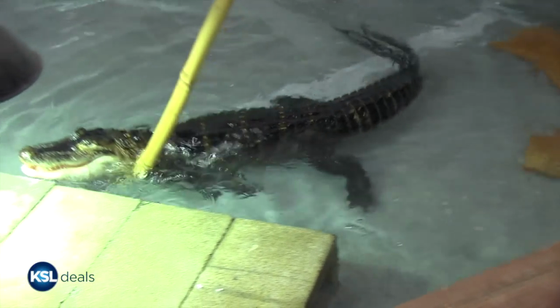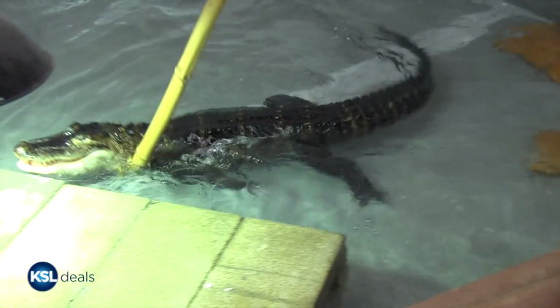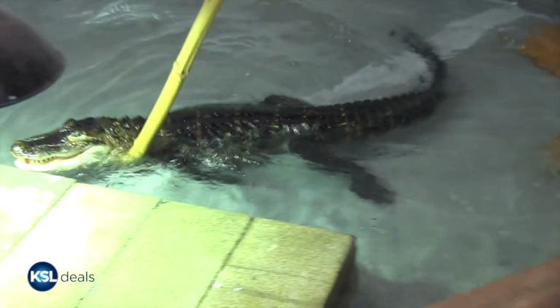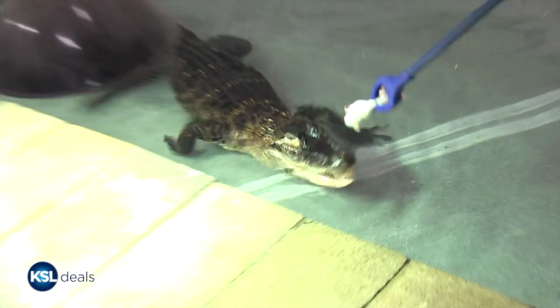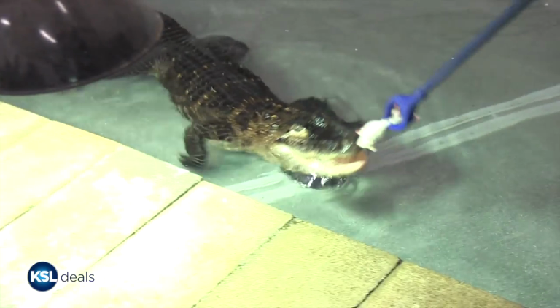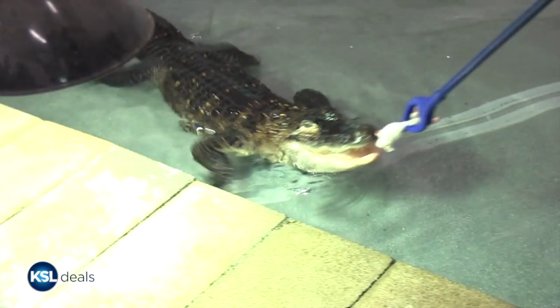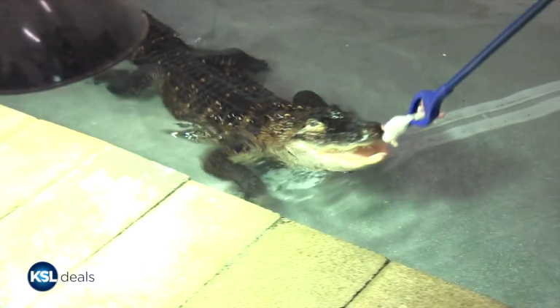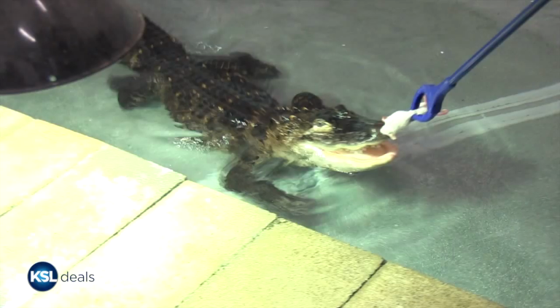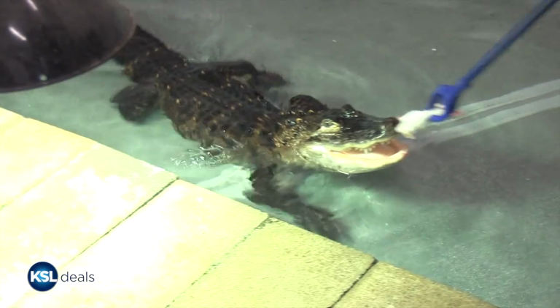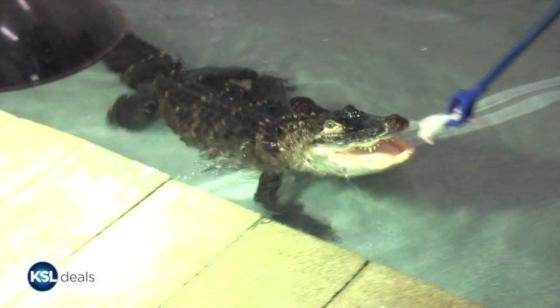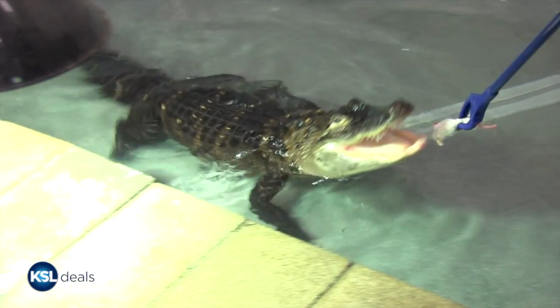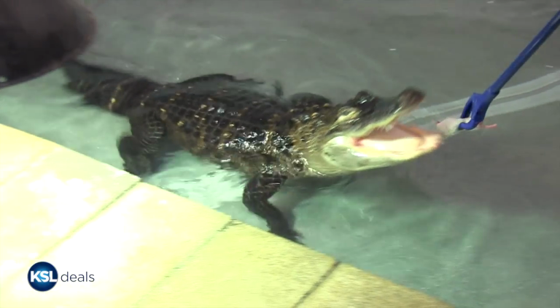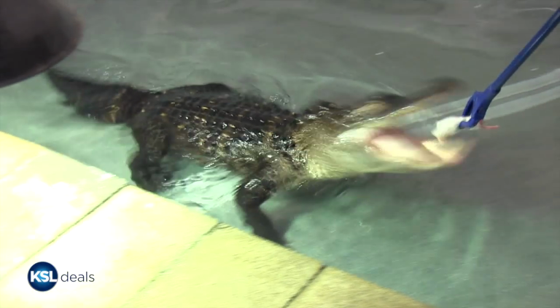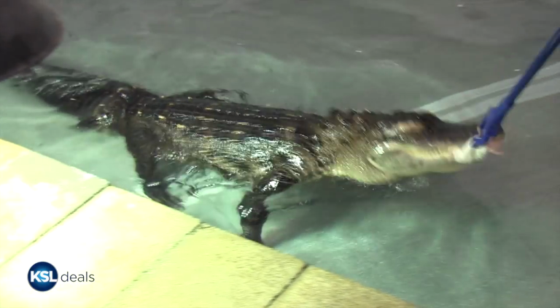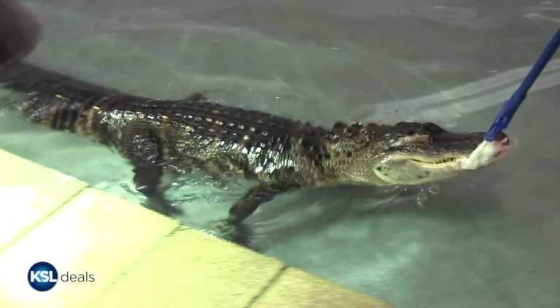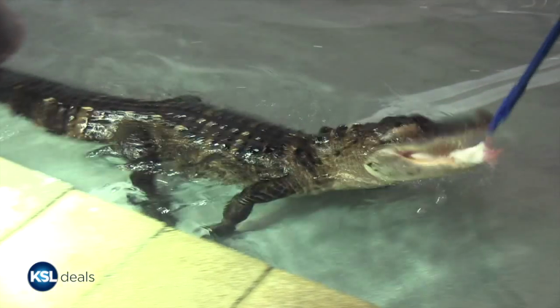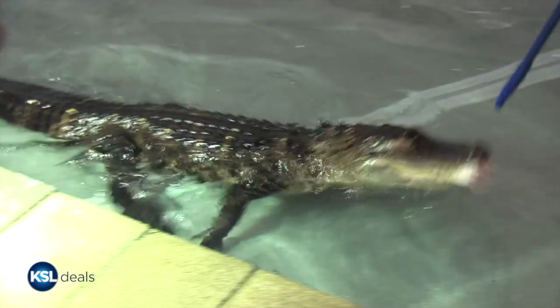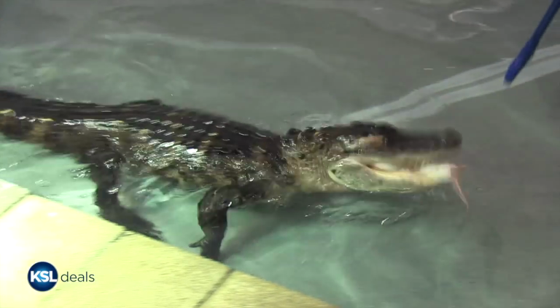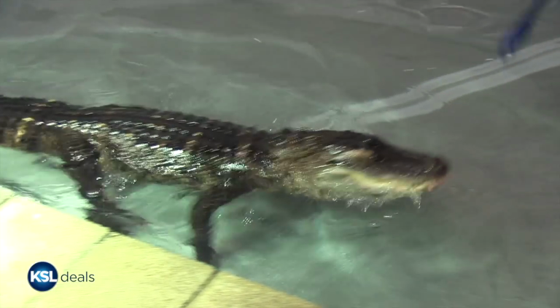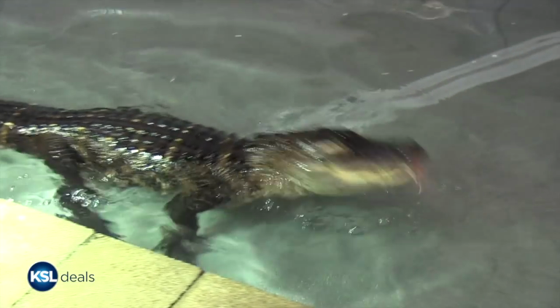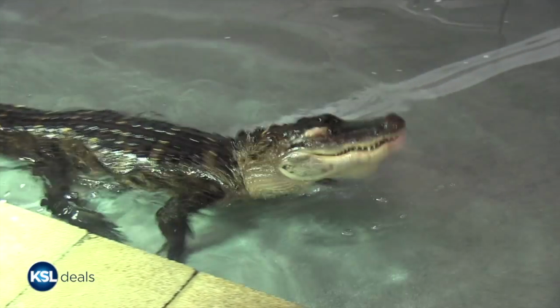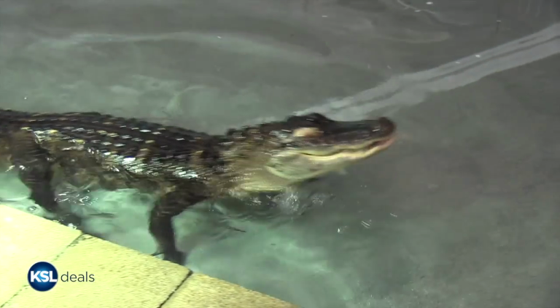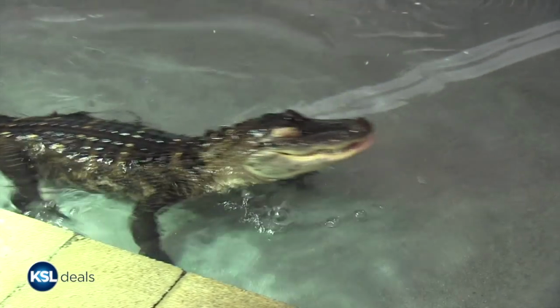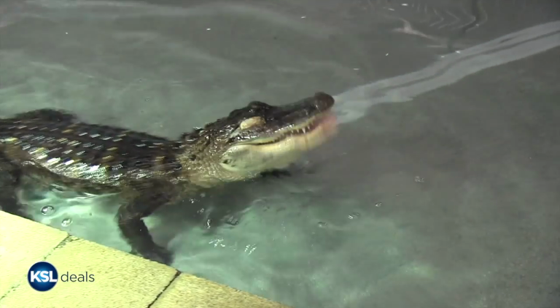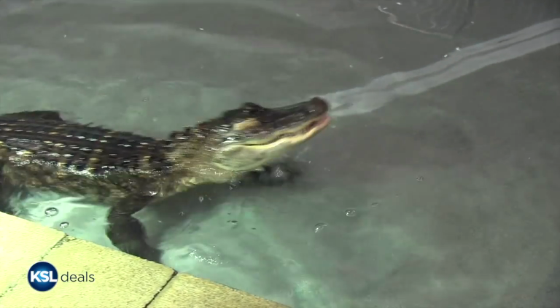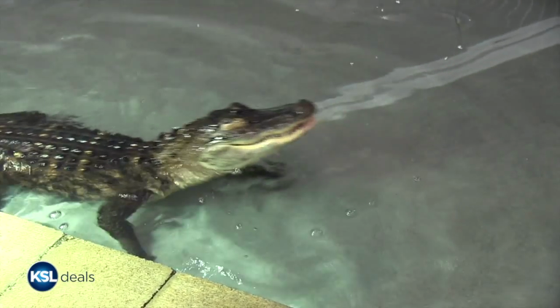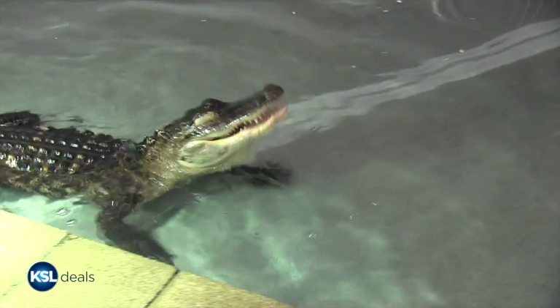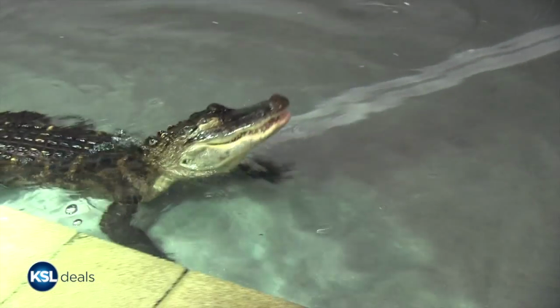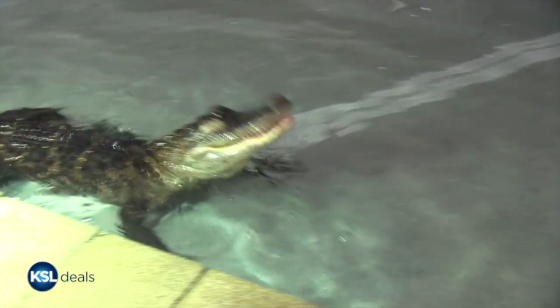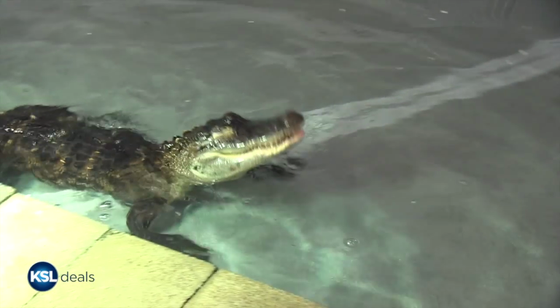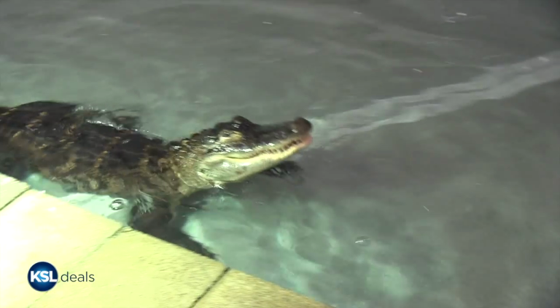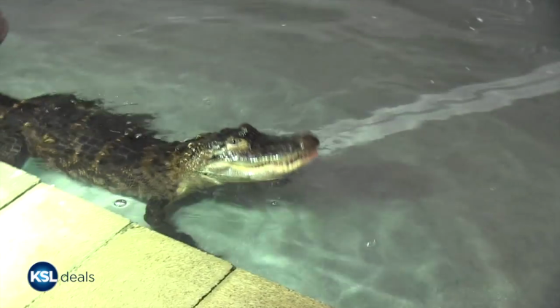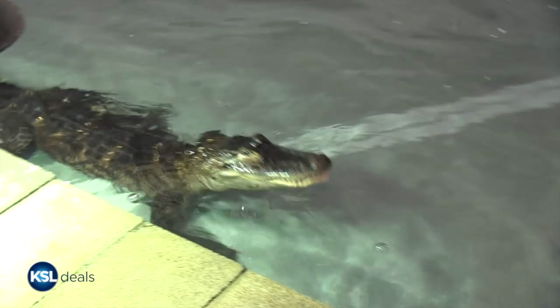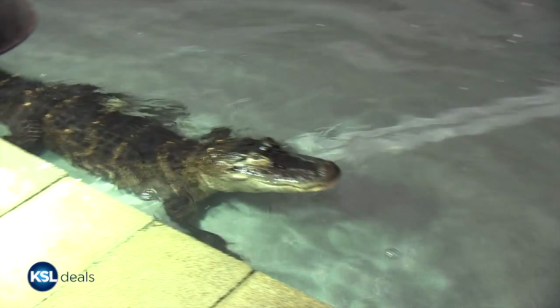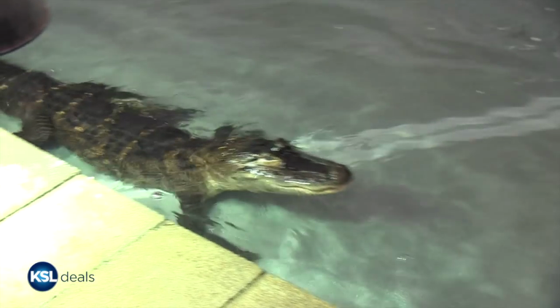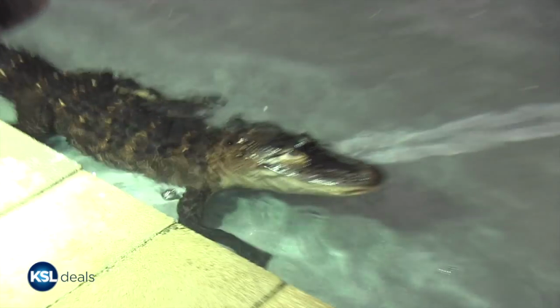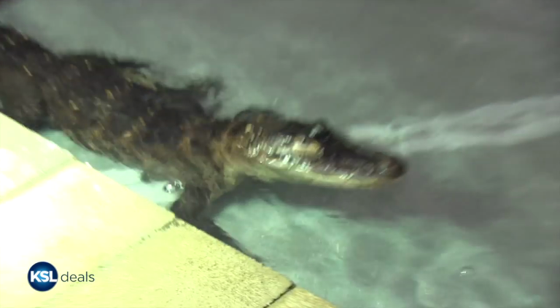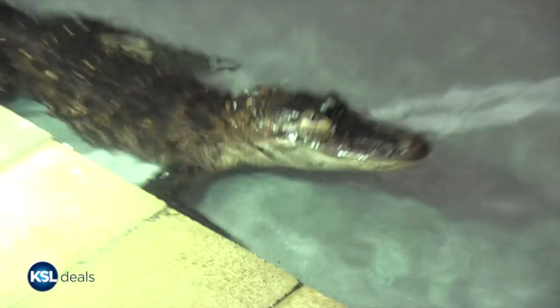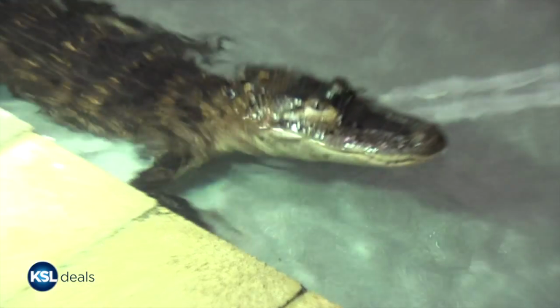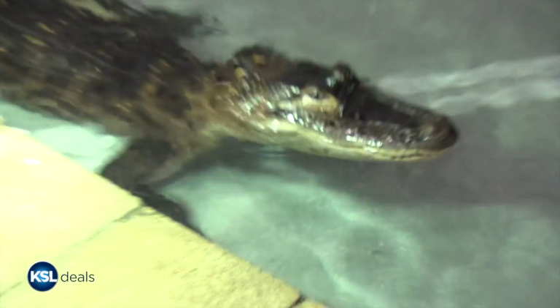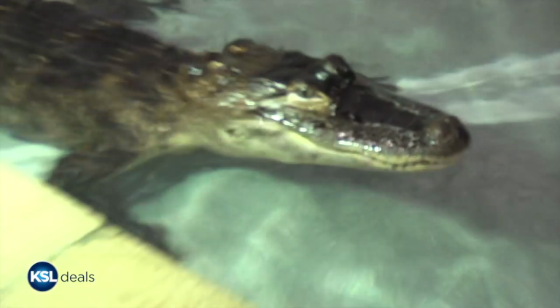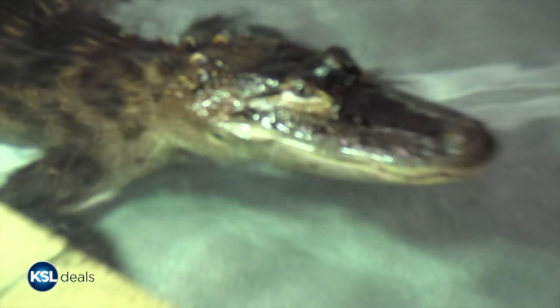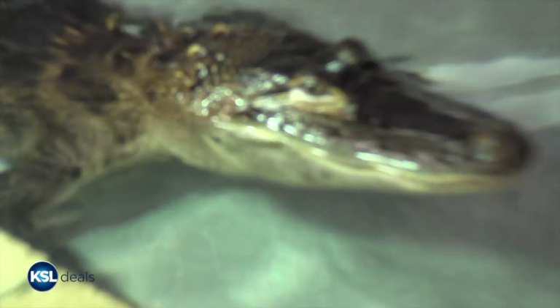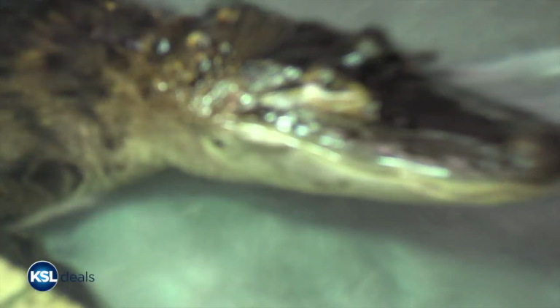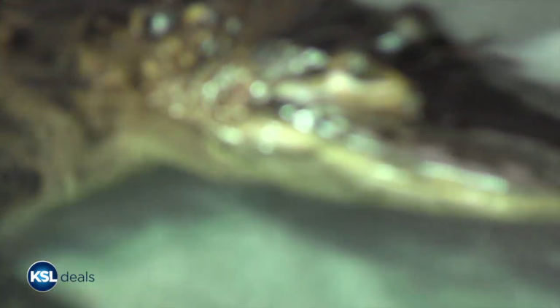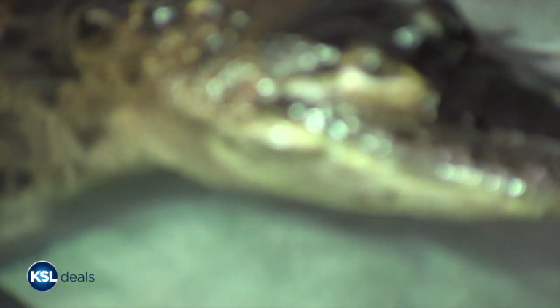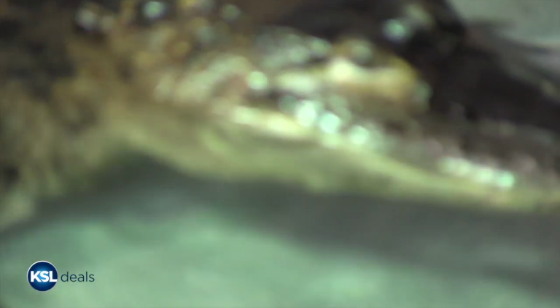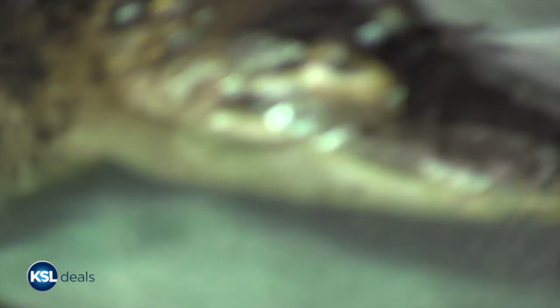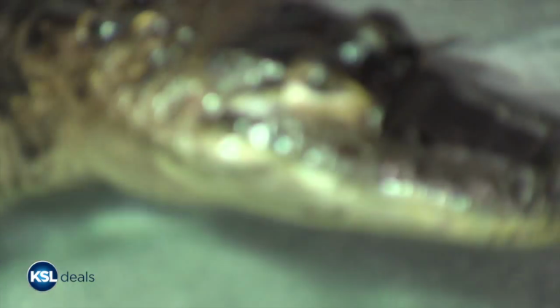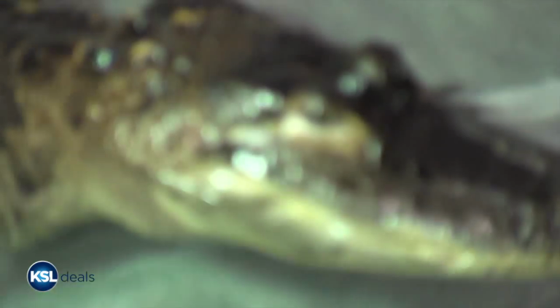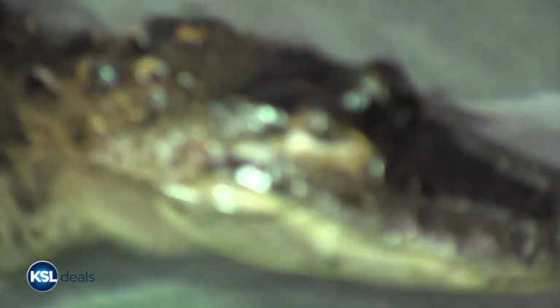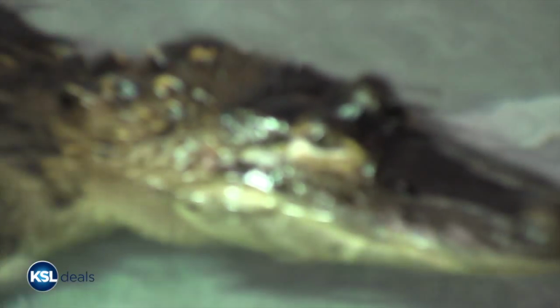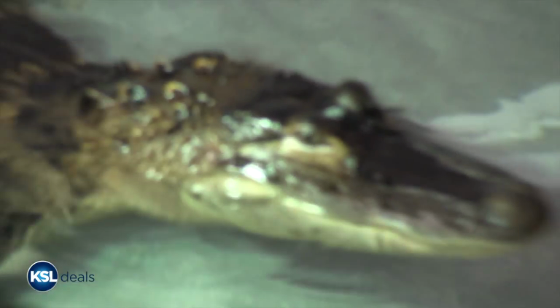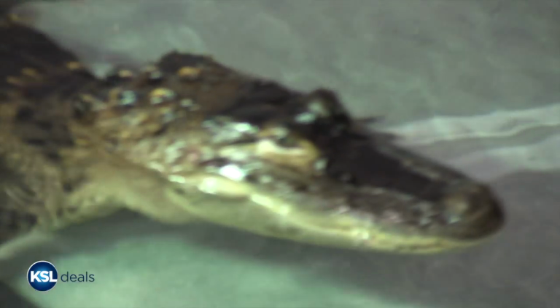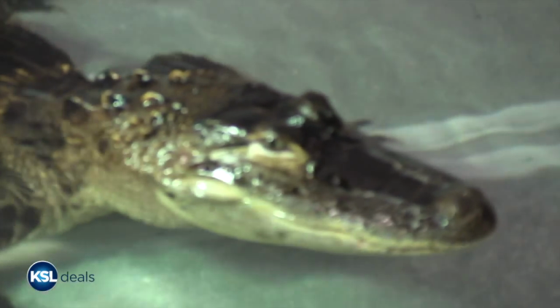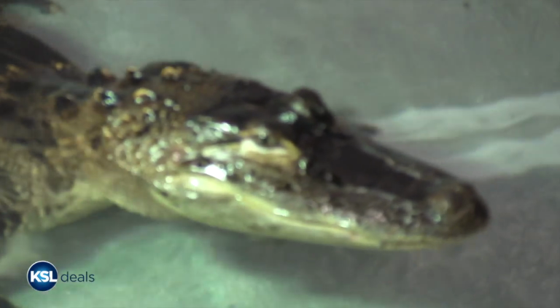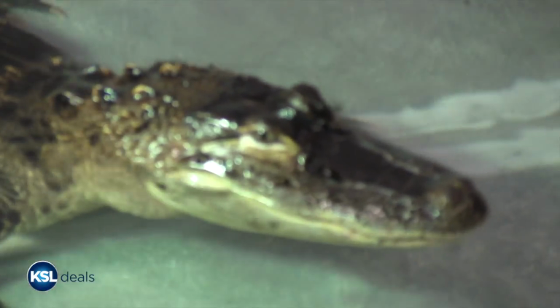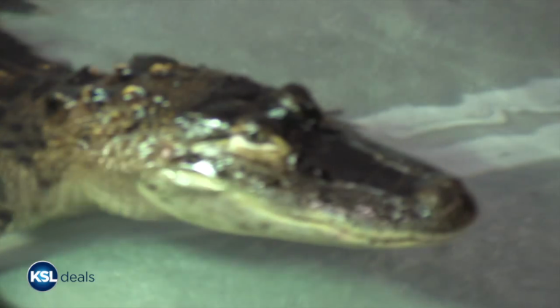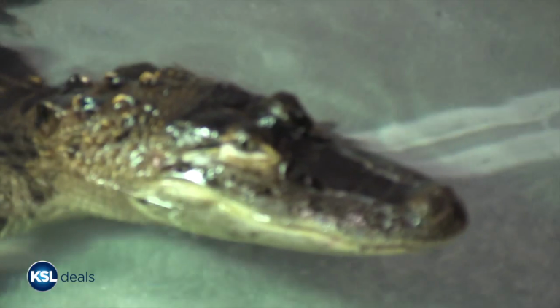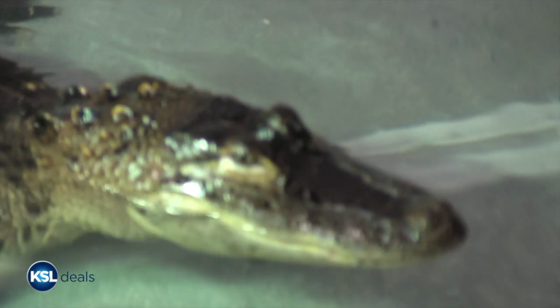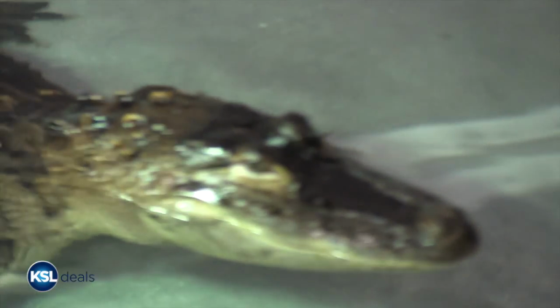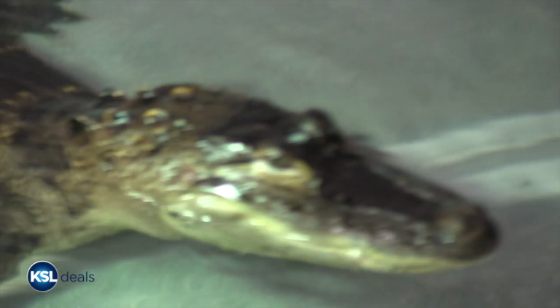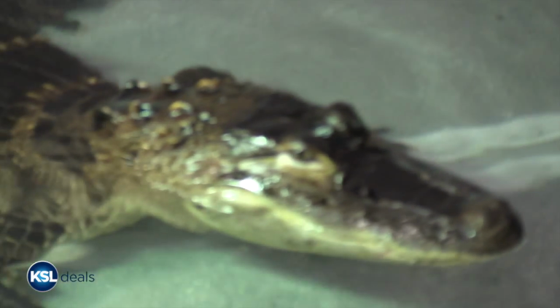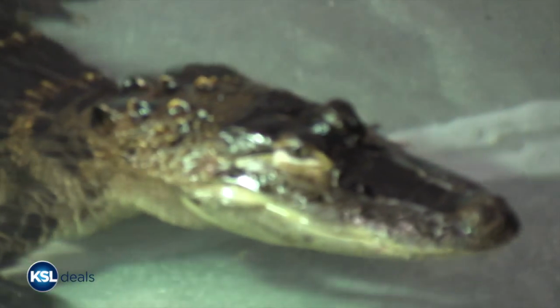This is Gatorade, he's an American alligator. He's about four and a half, almost five feet long right now.